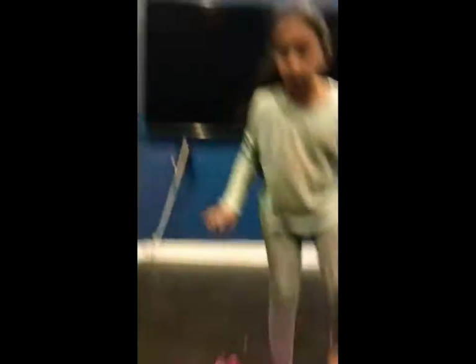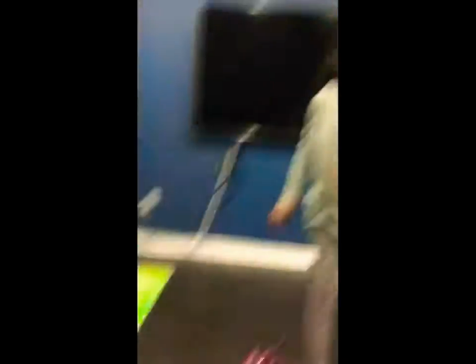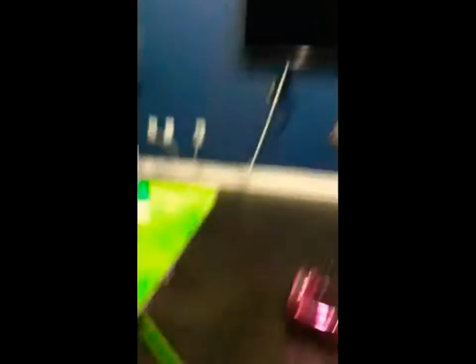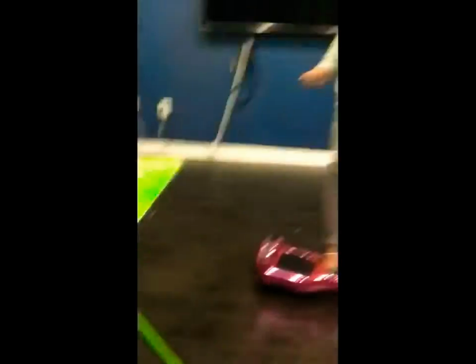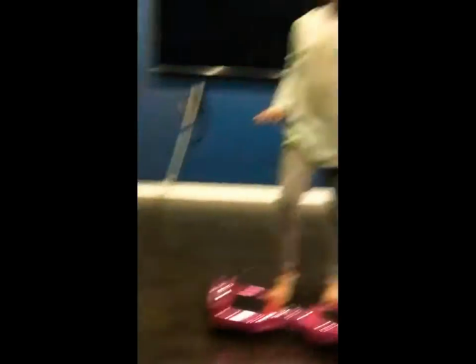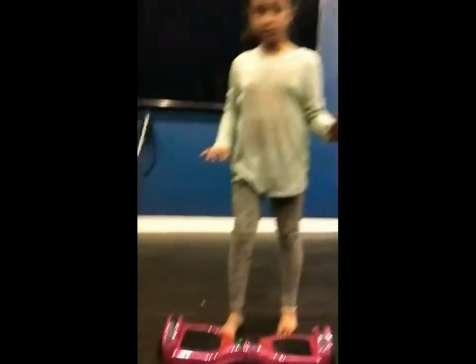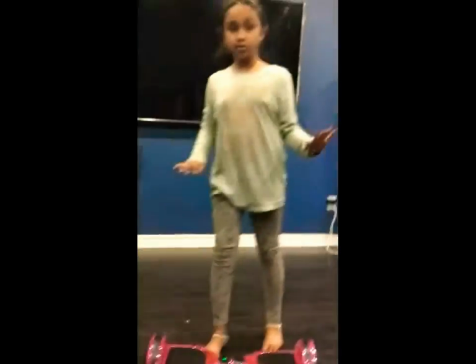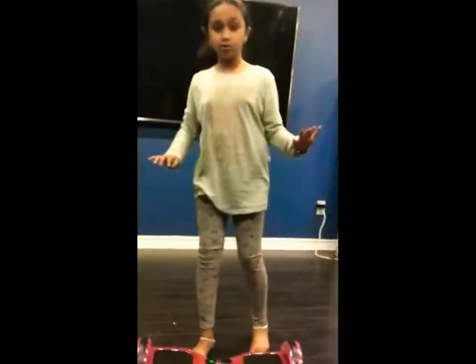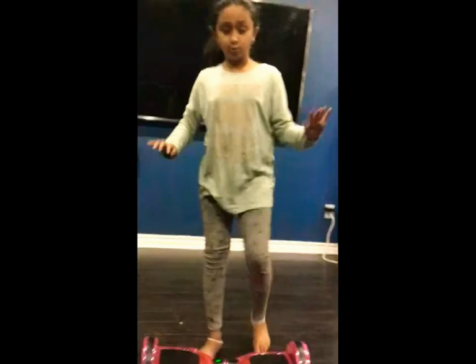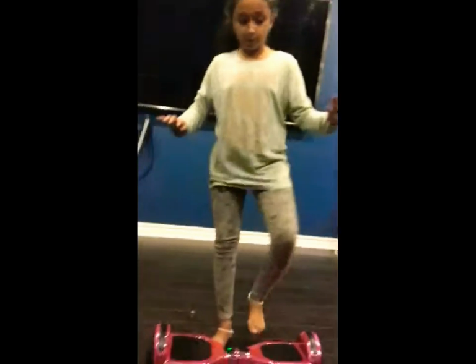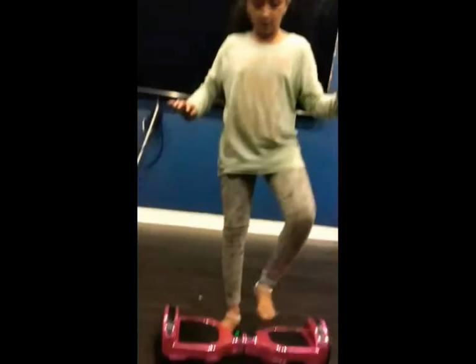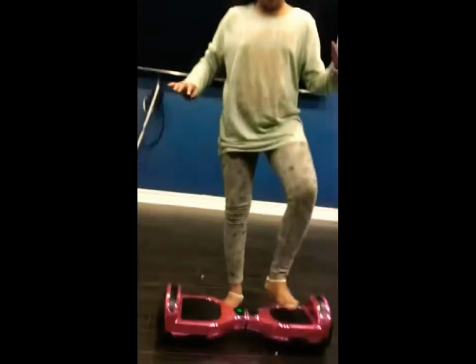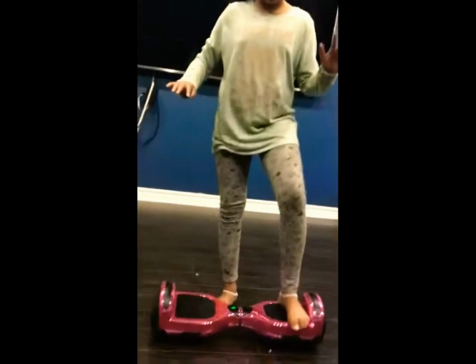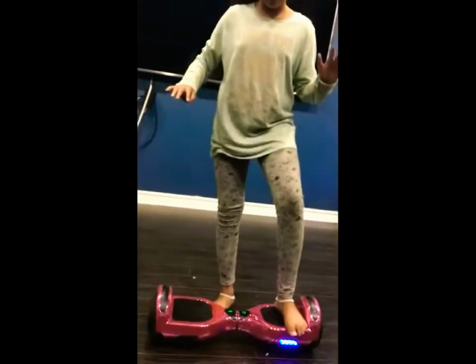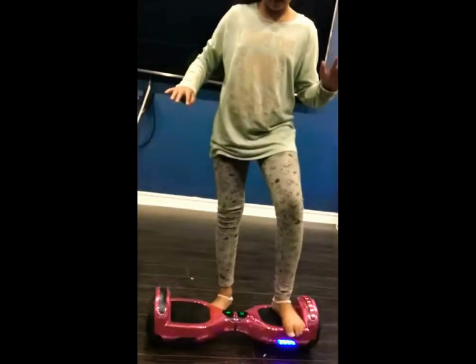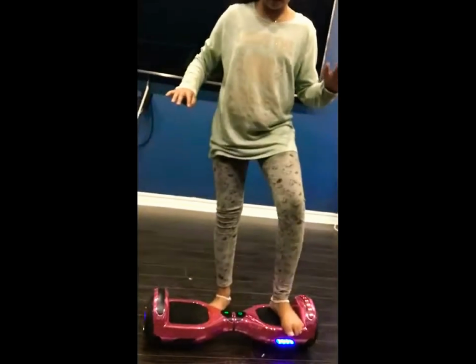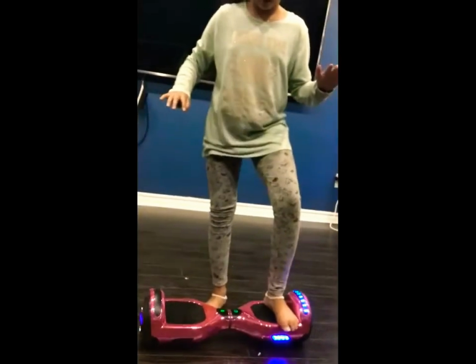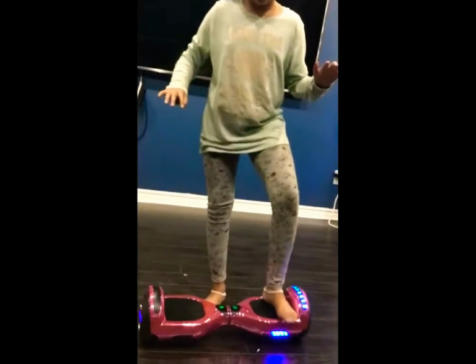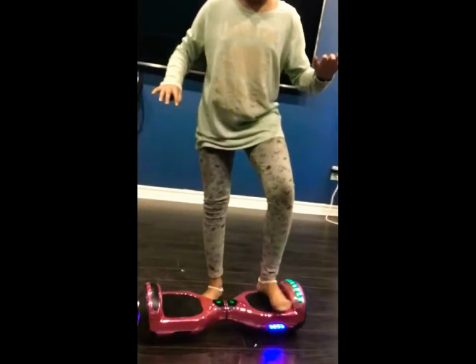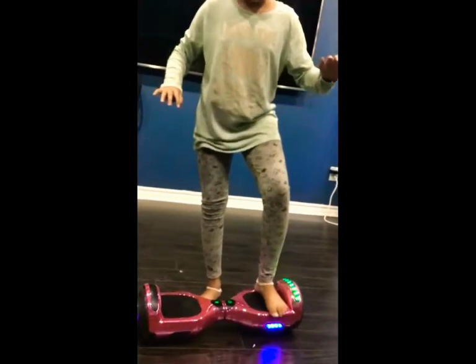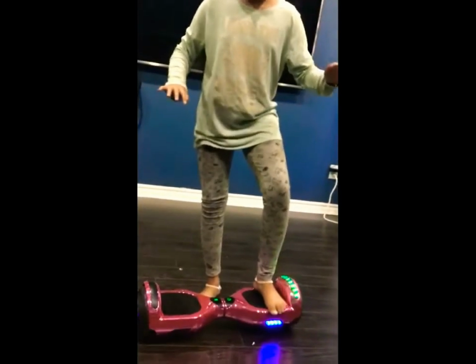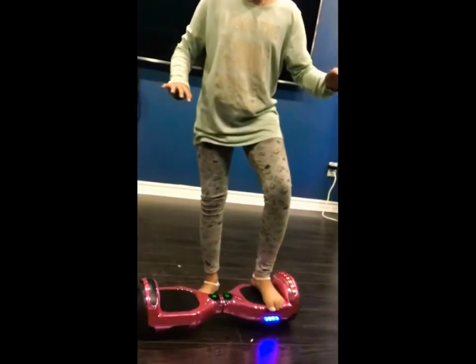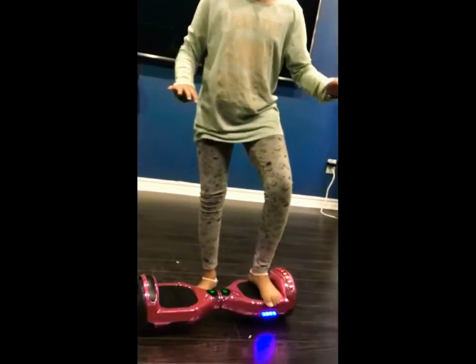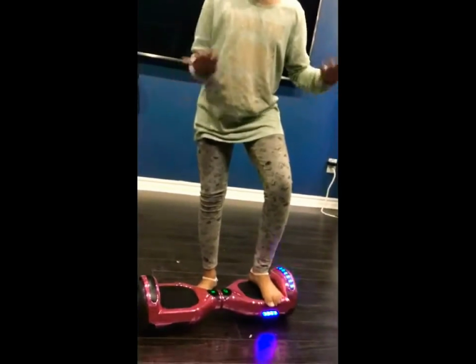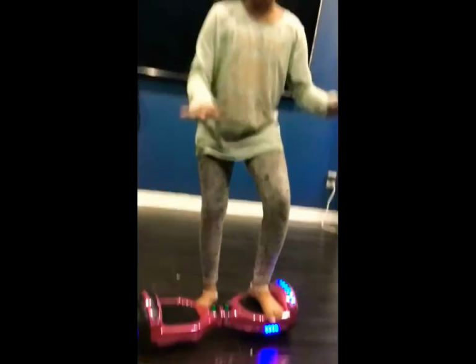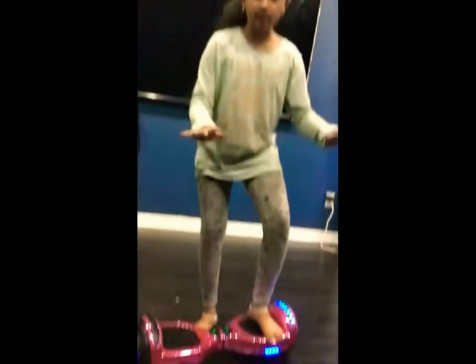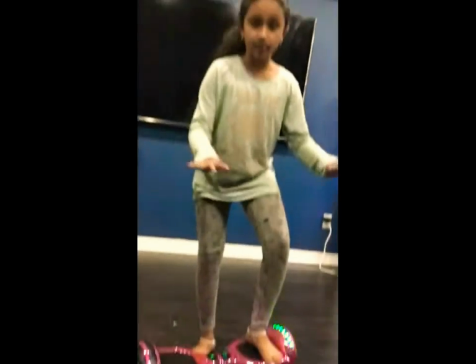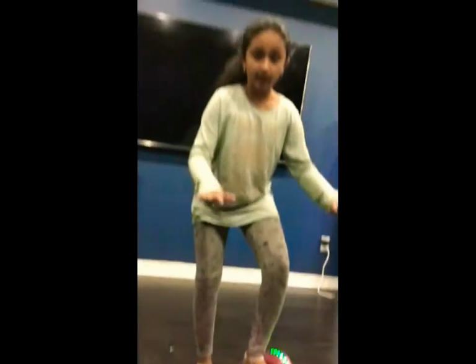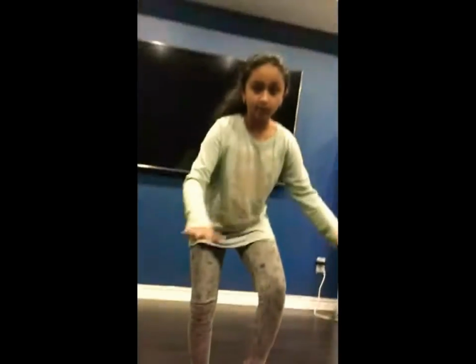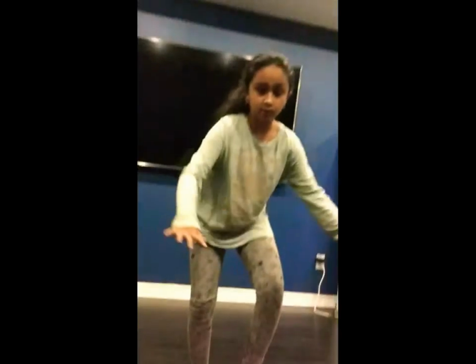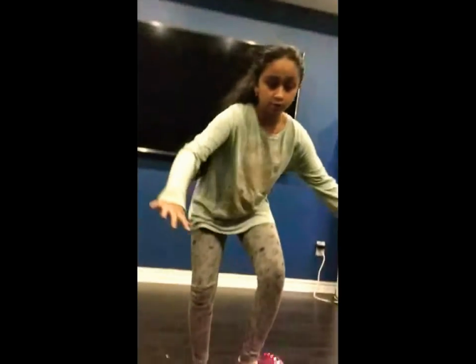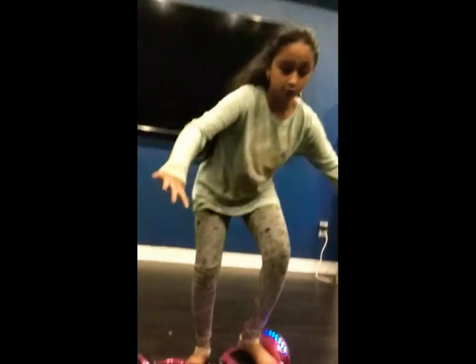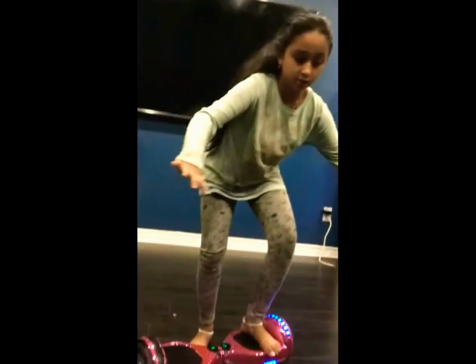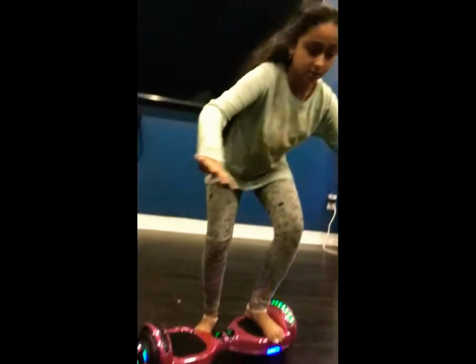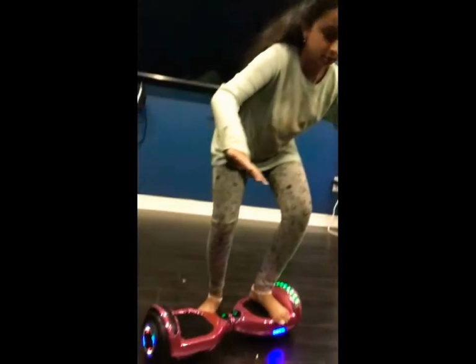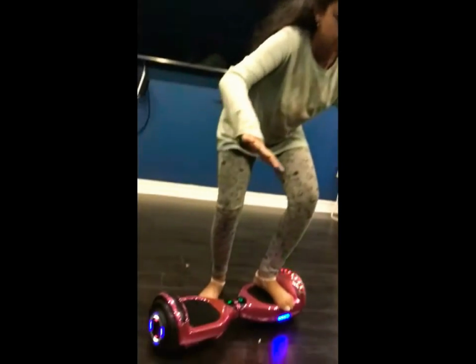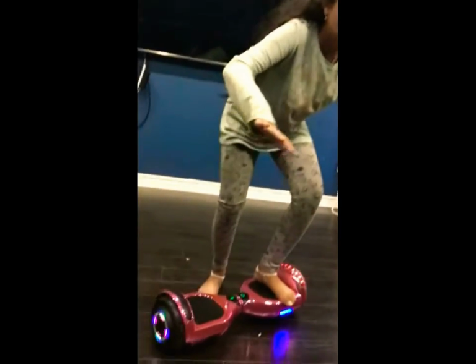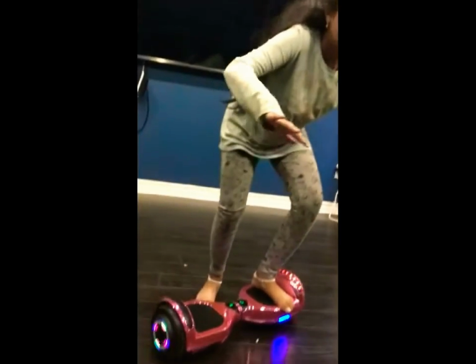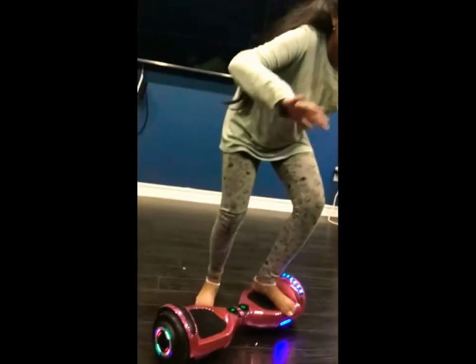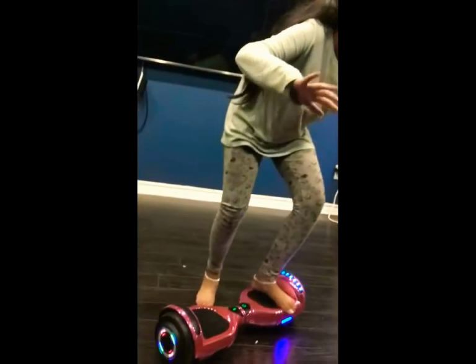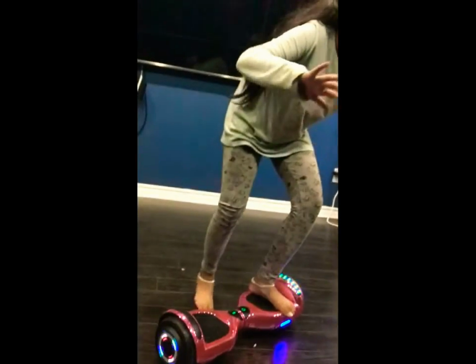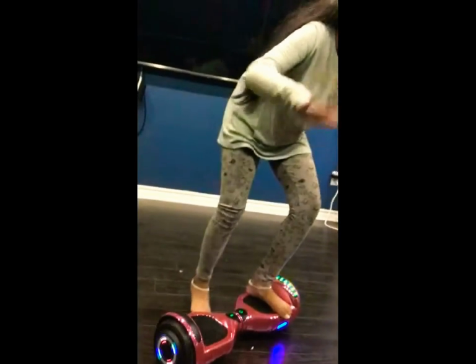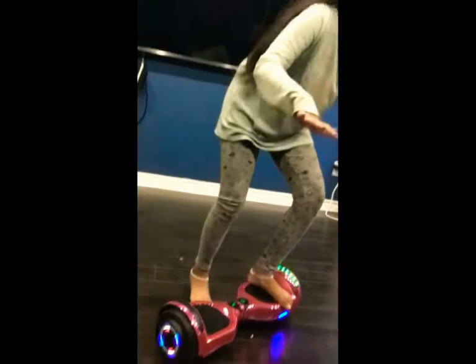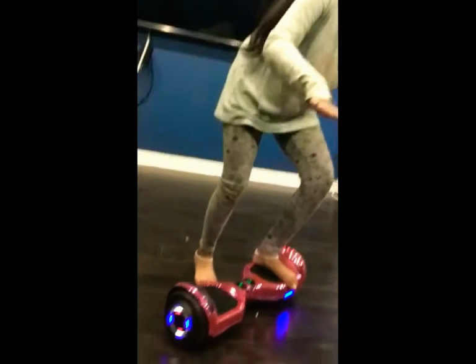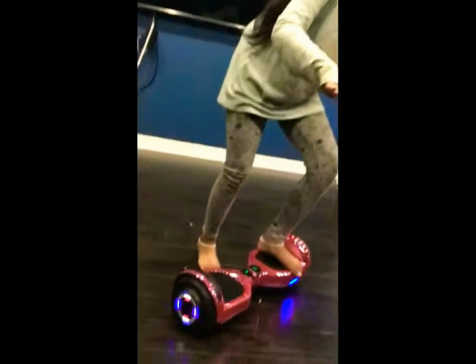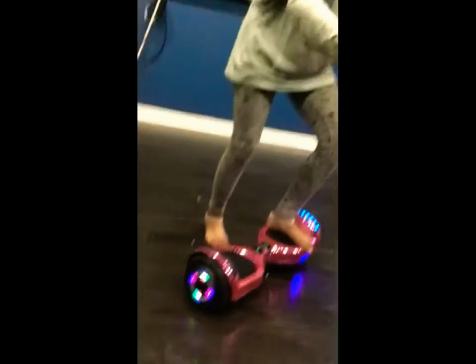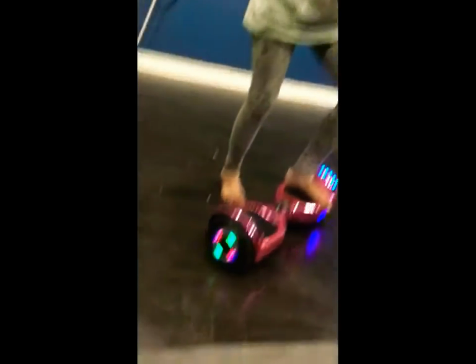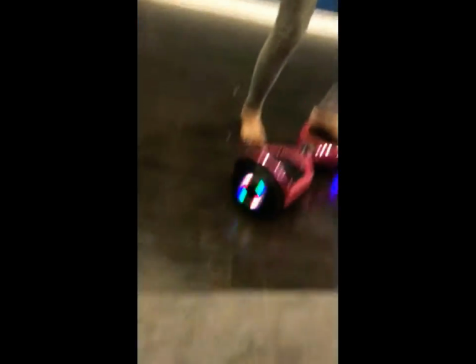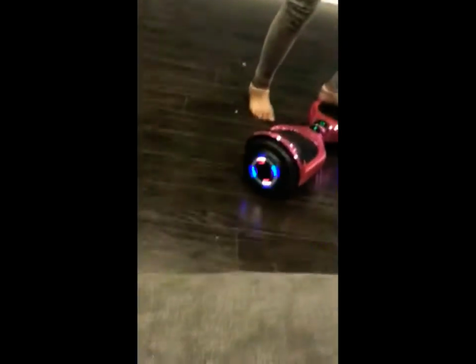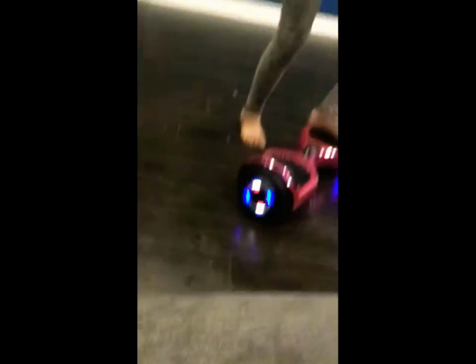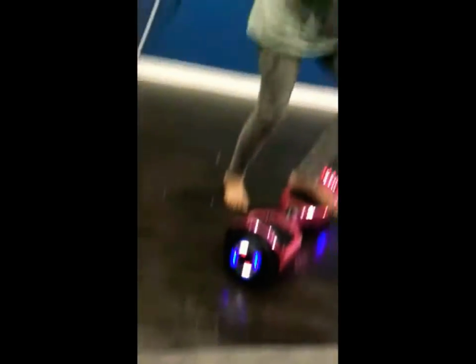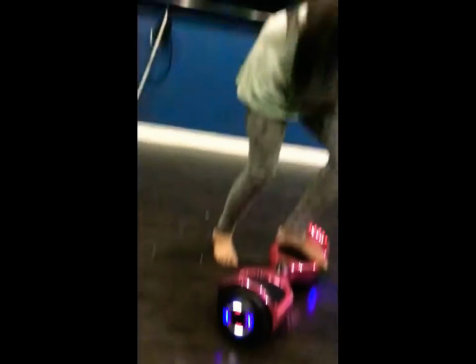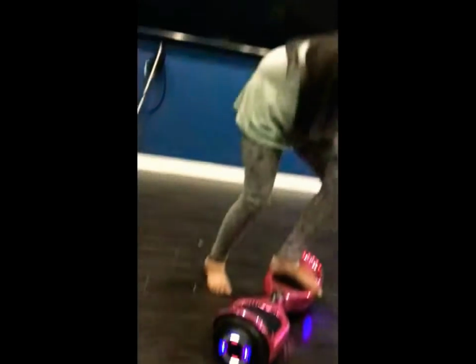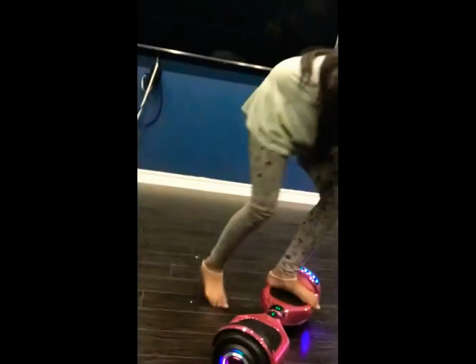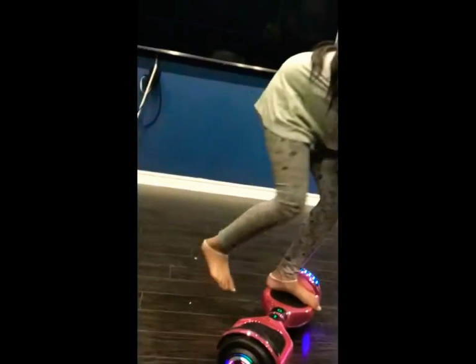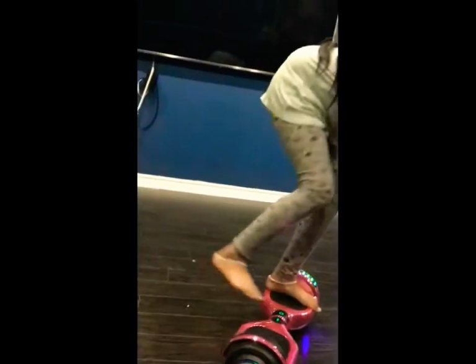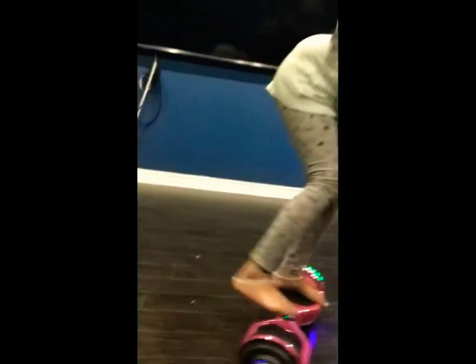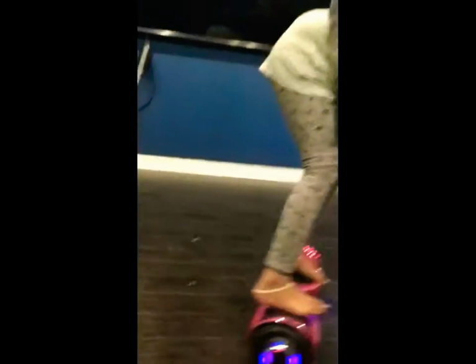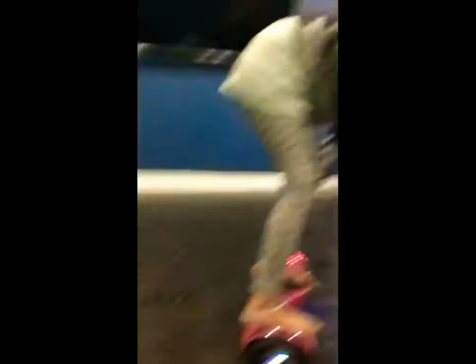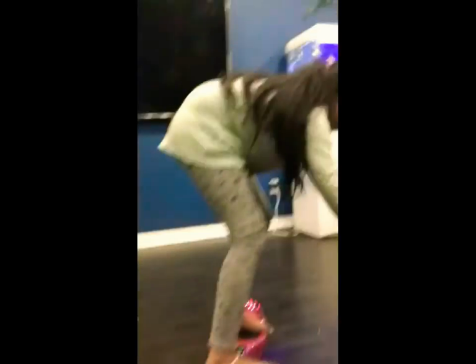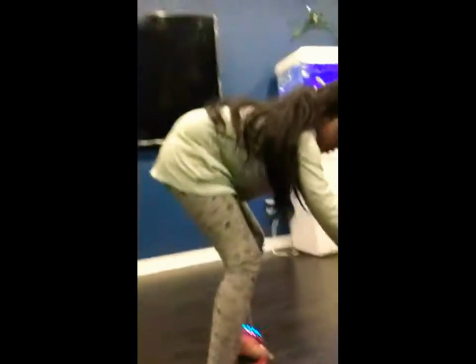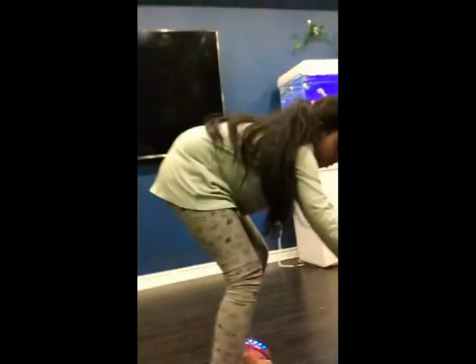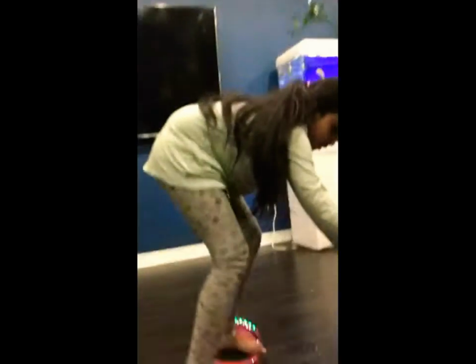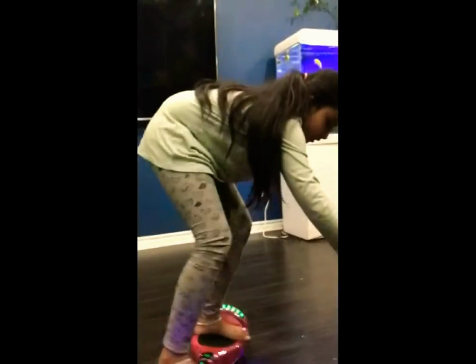First, you put one leg on, and to keep balance just do this, or find the nearest place and do this.